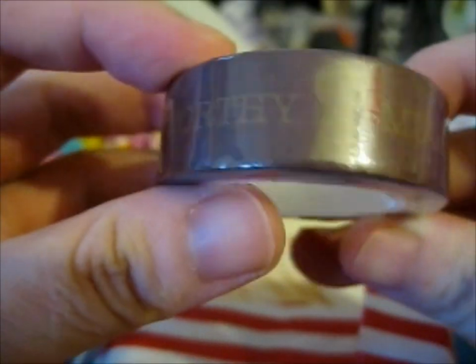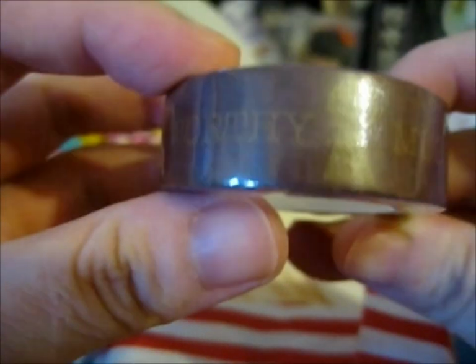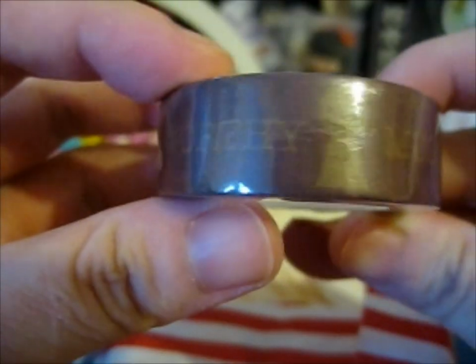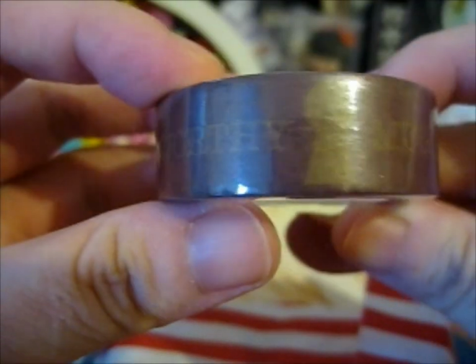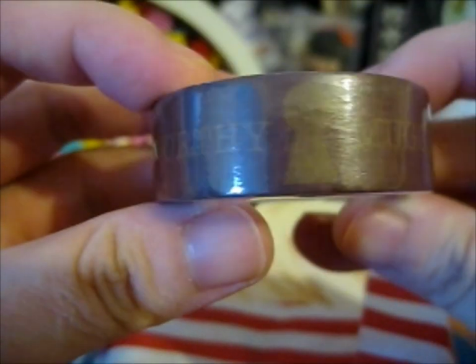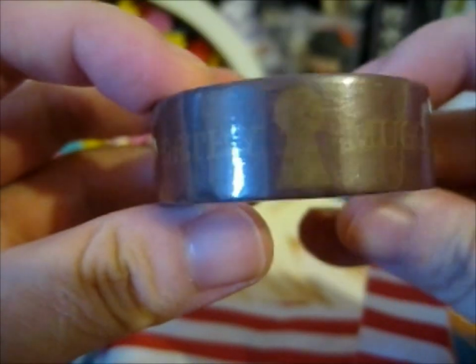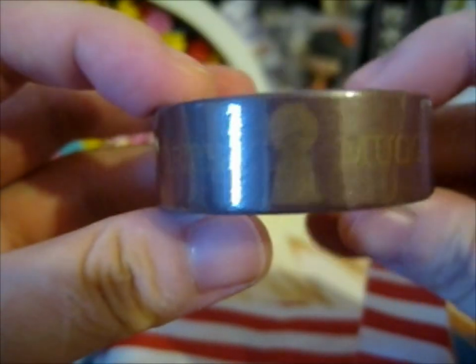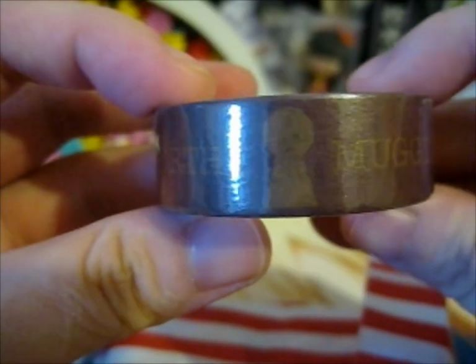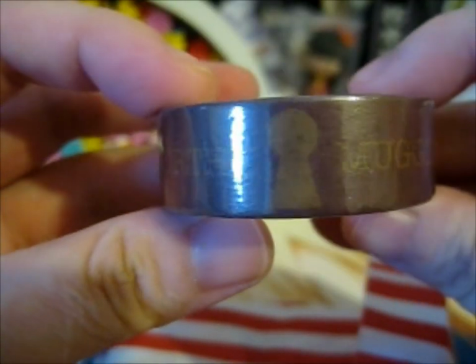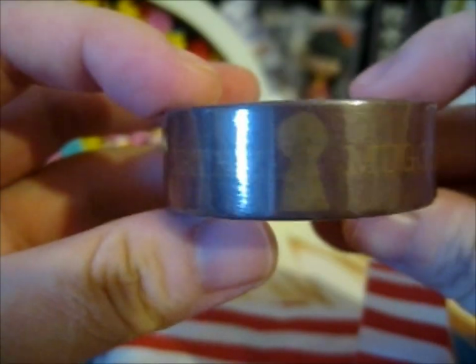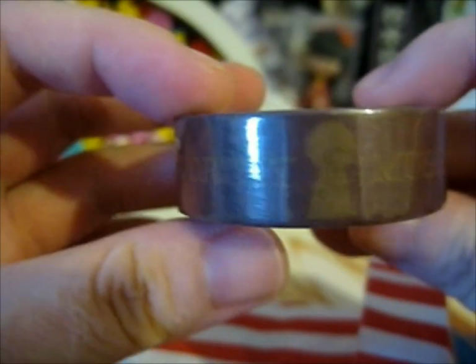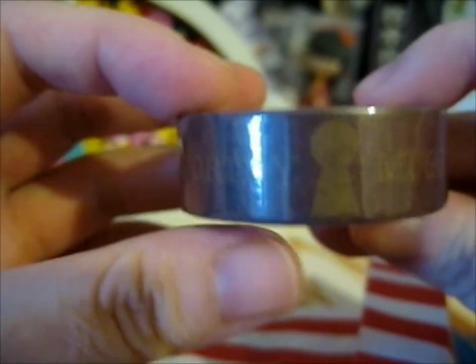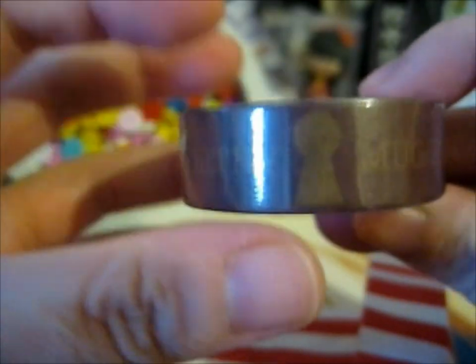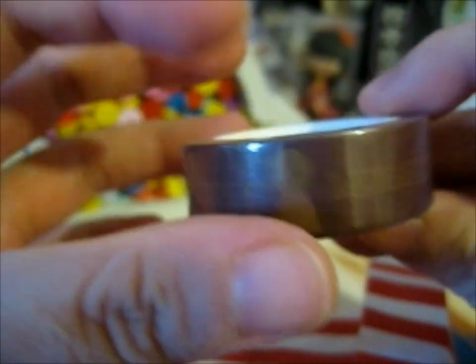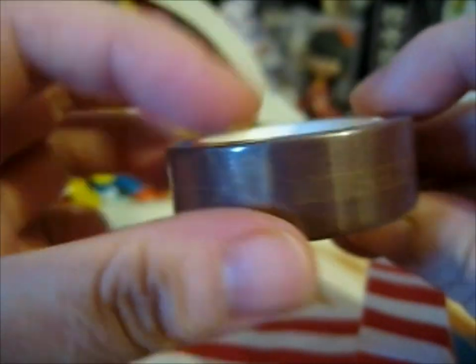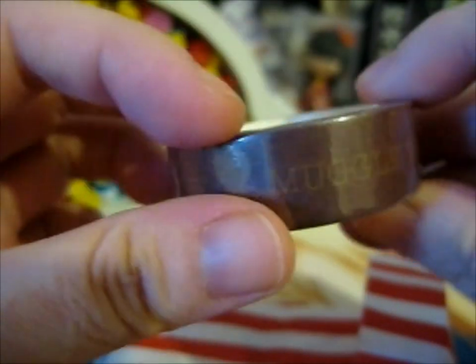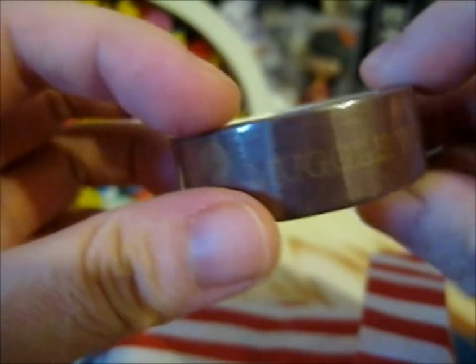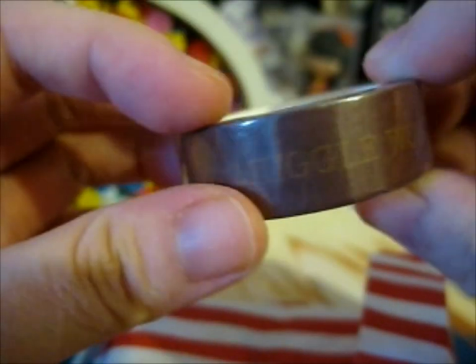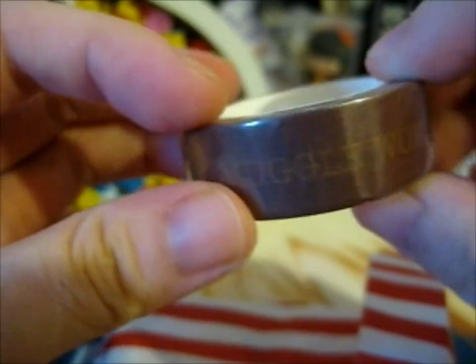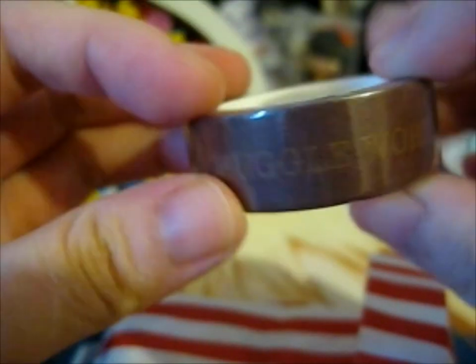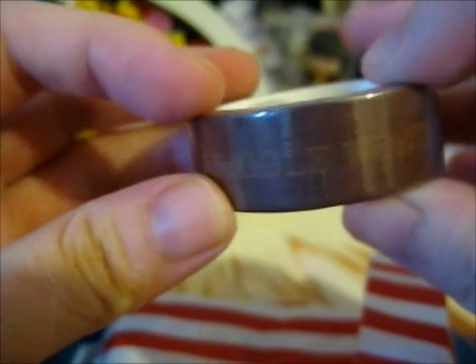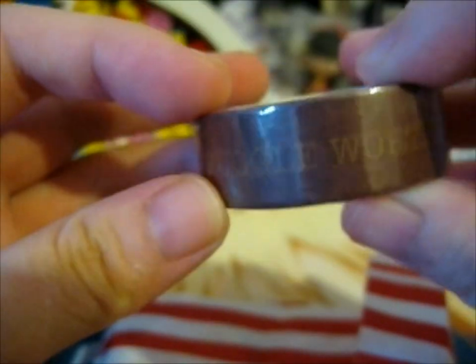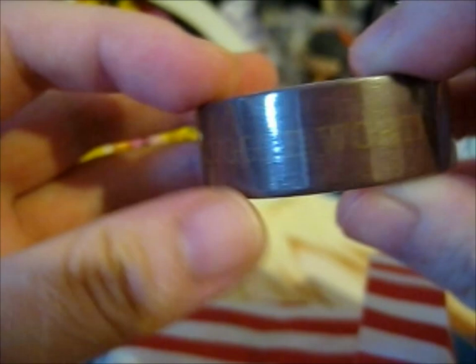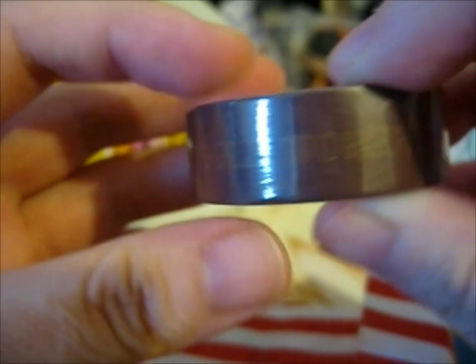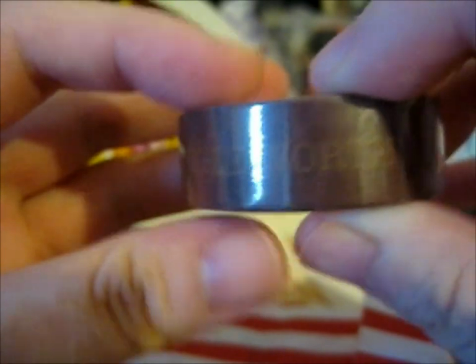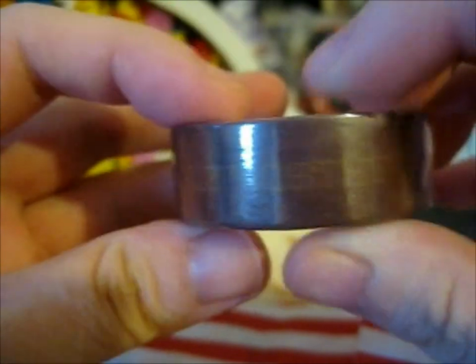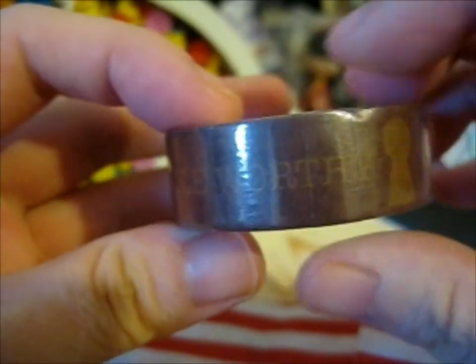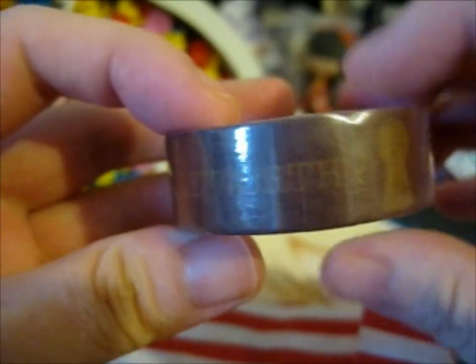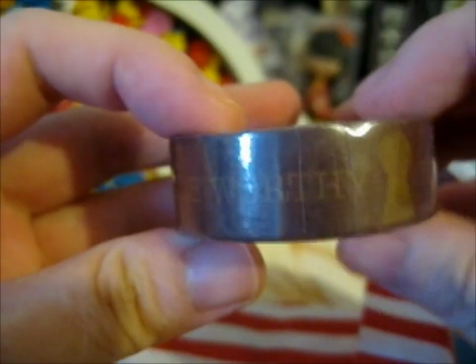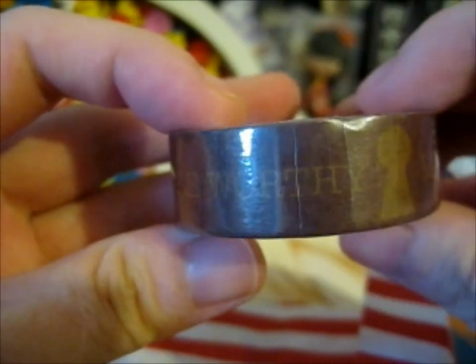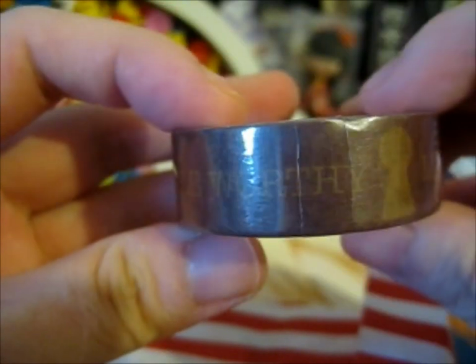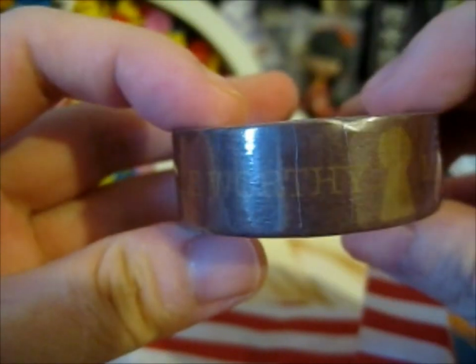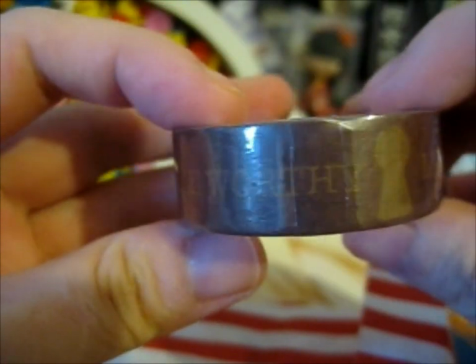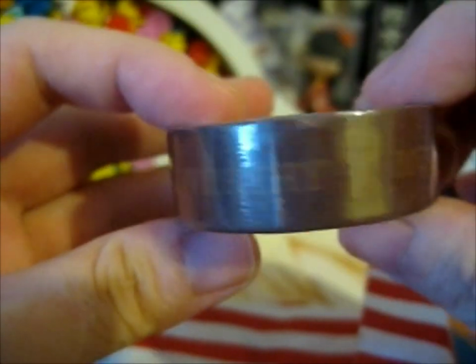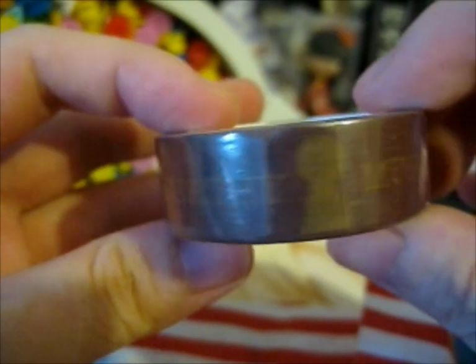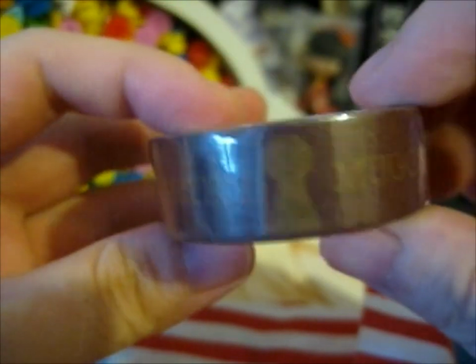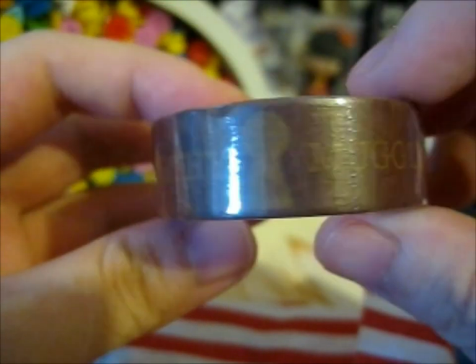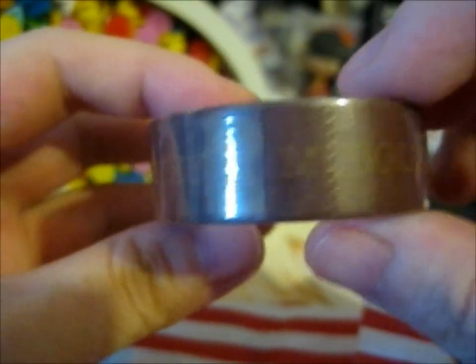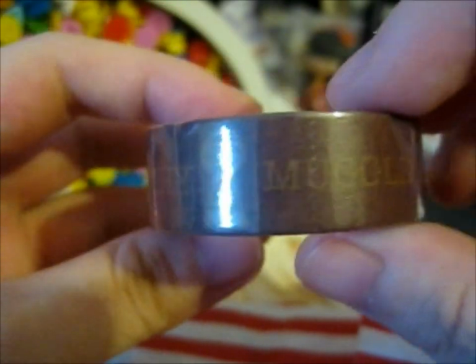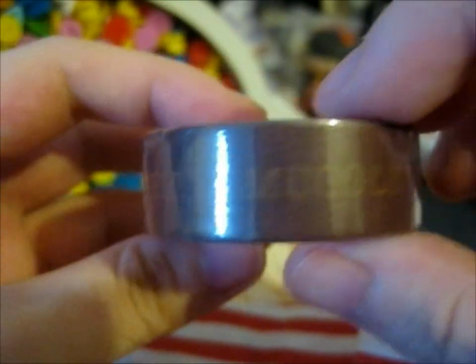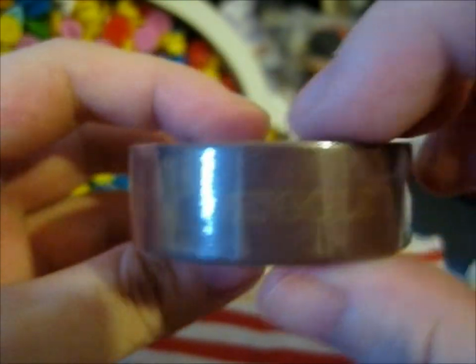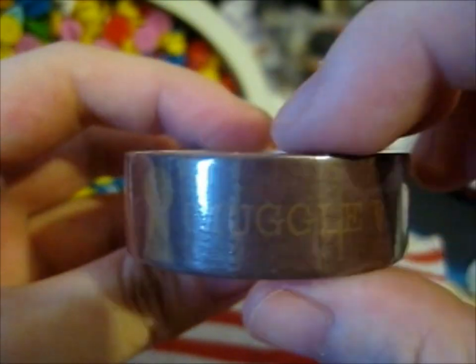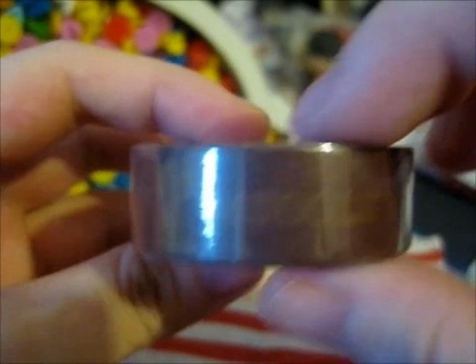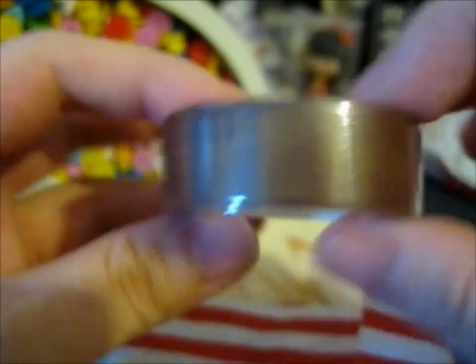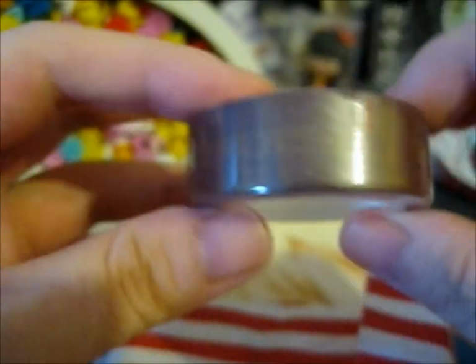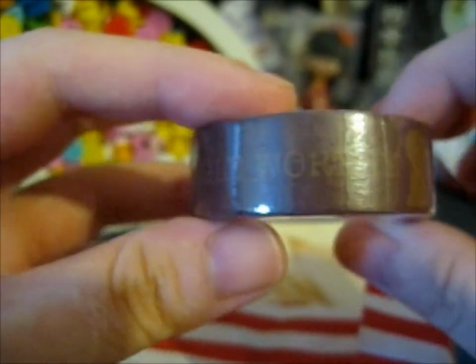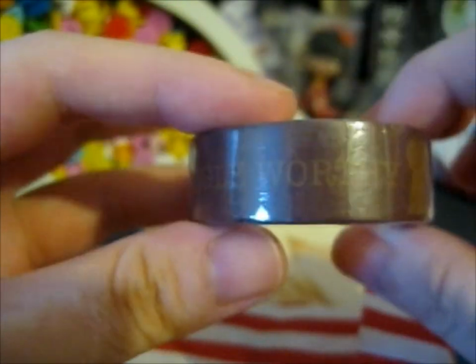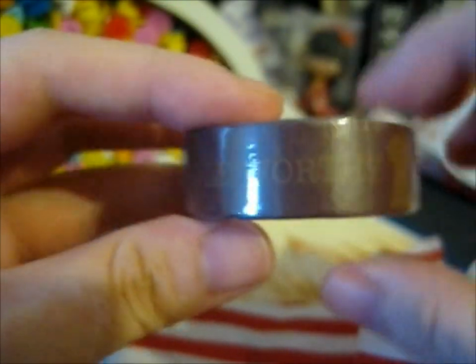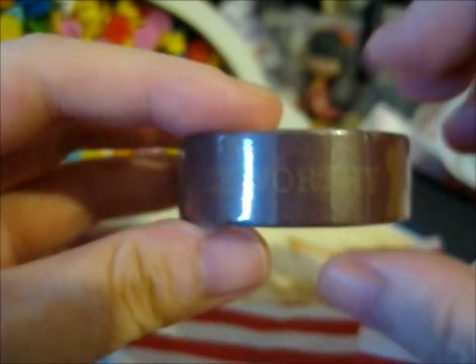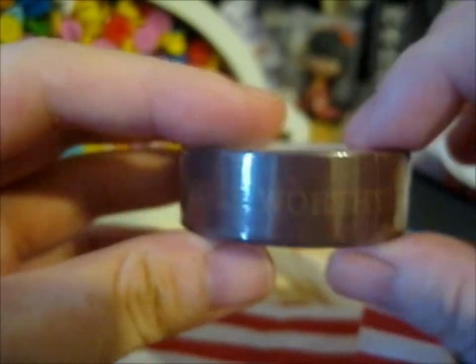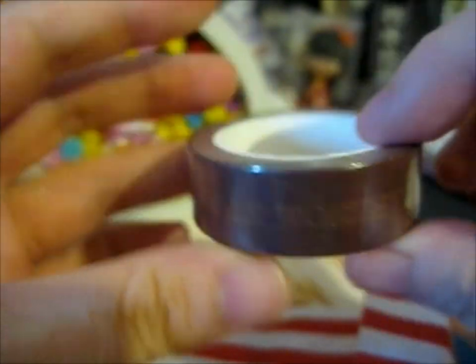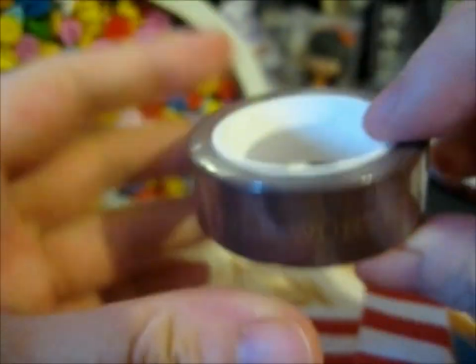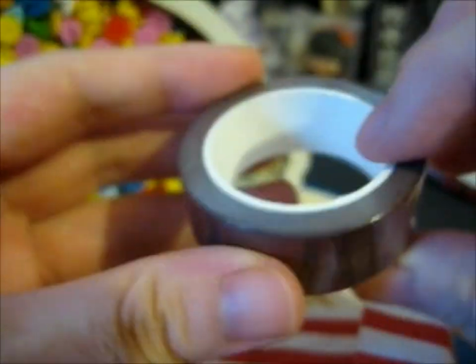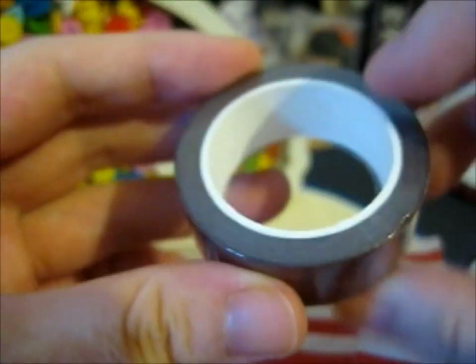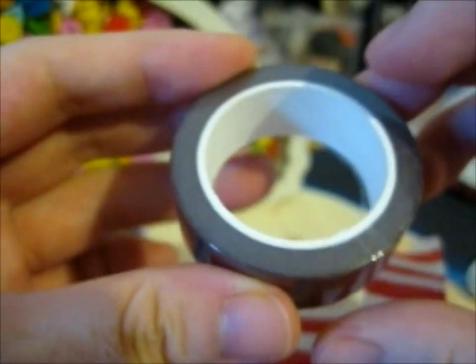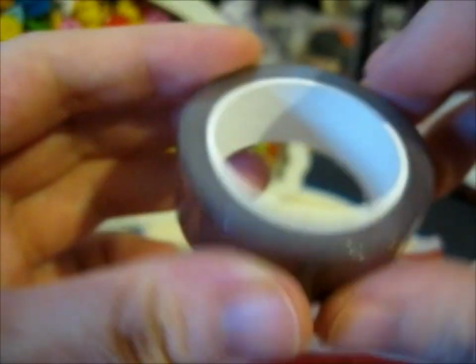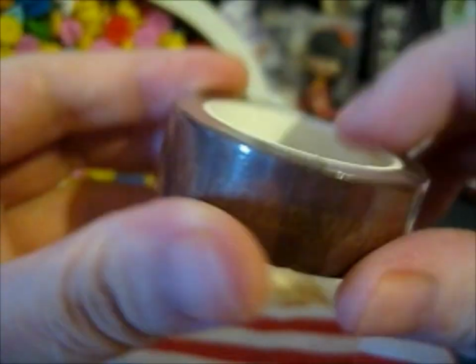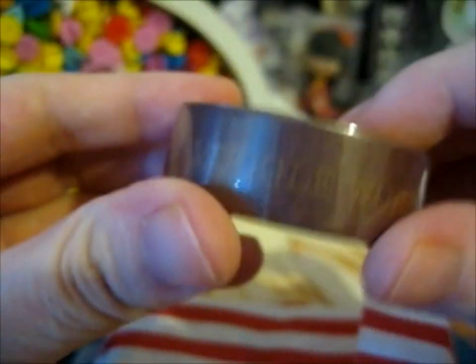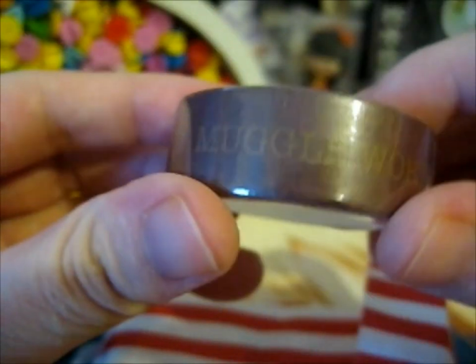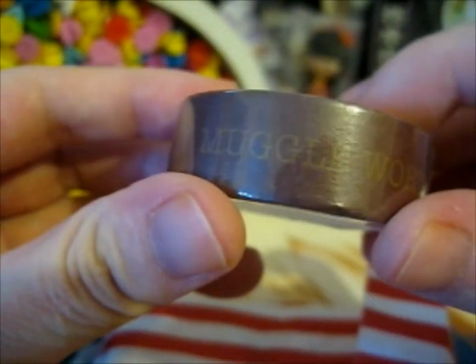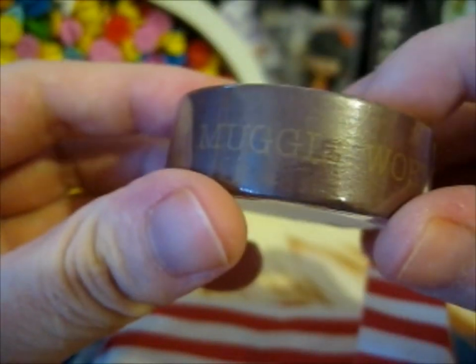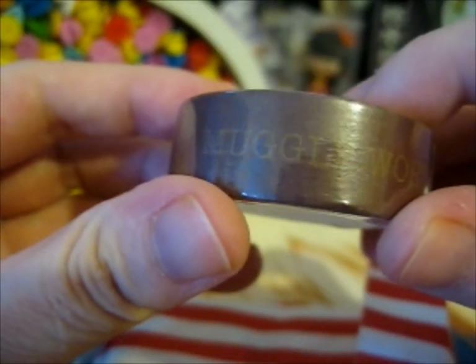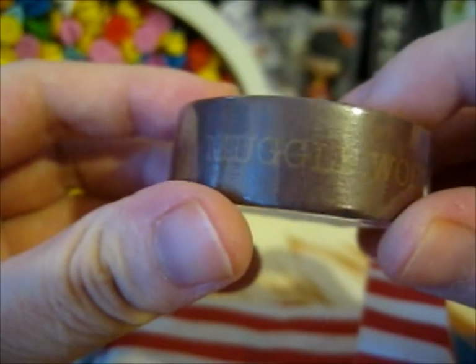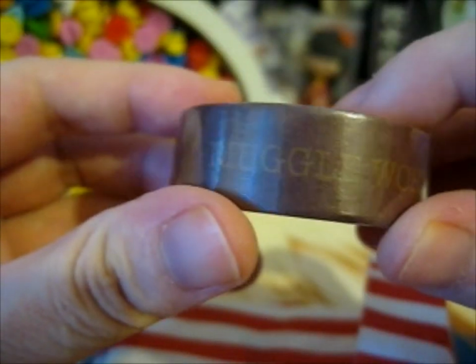We've got a keyhole with 'Muggle-worthy' all around it. So that's this one.